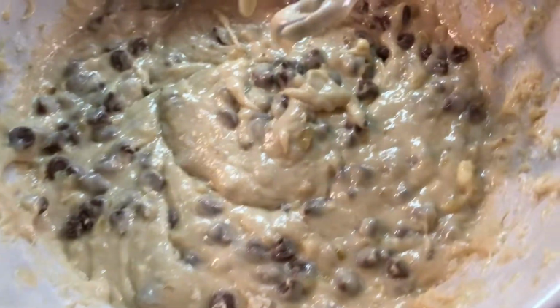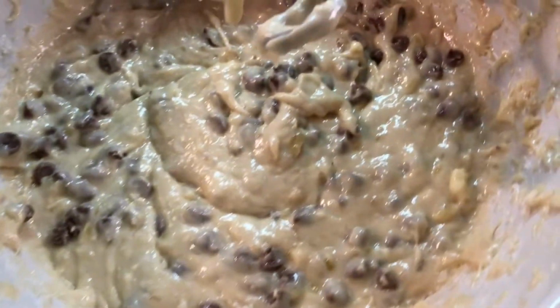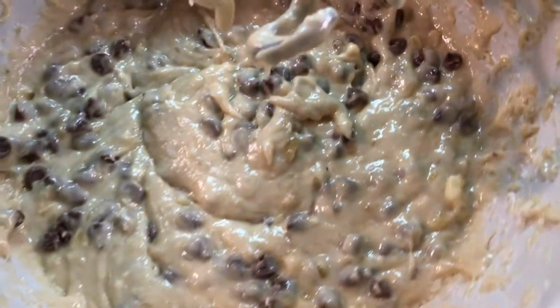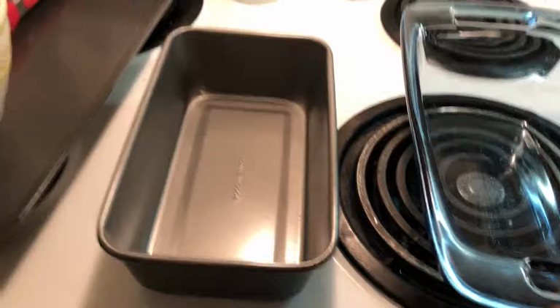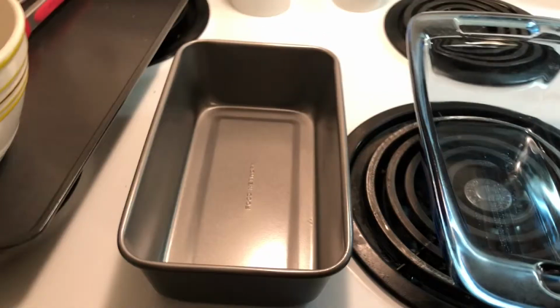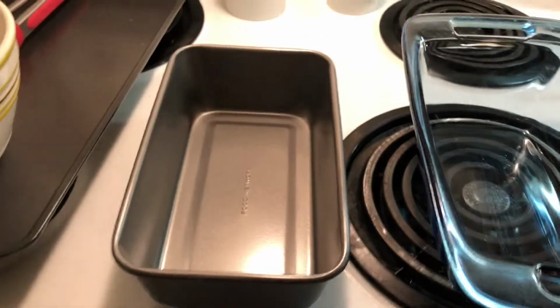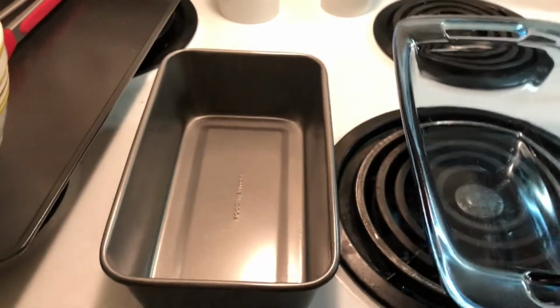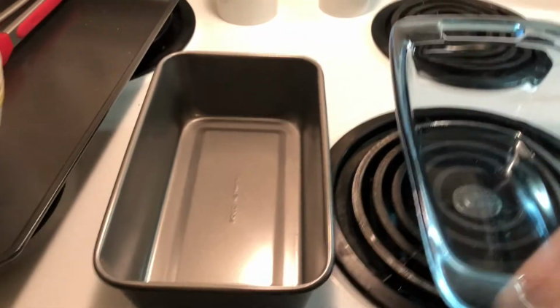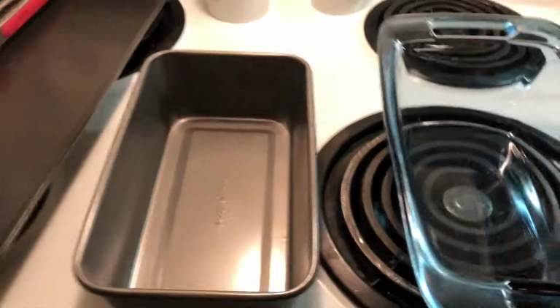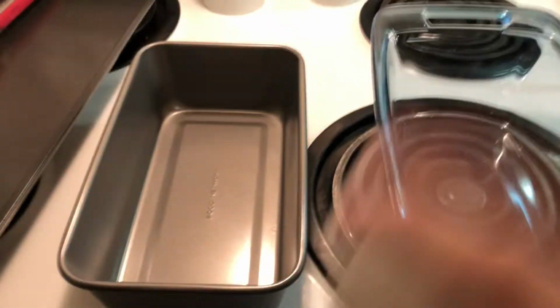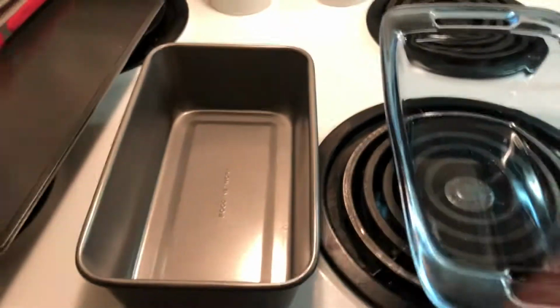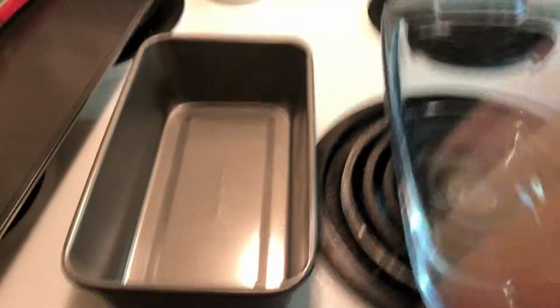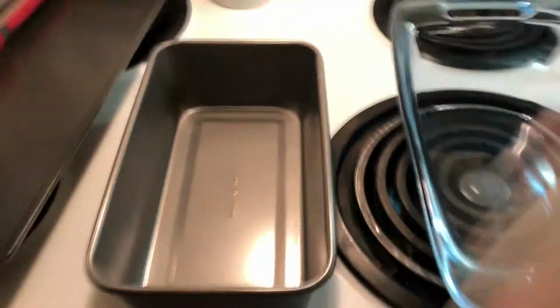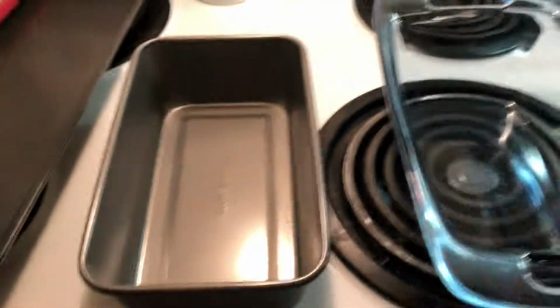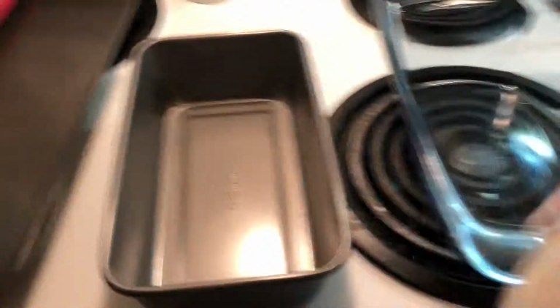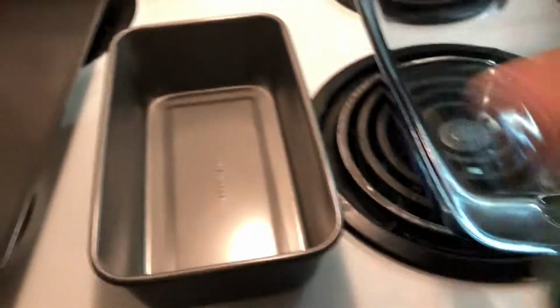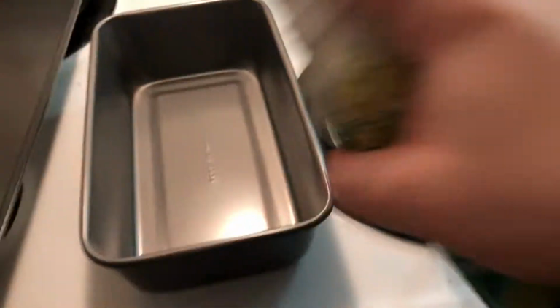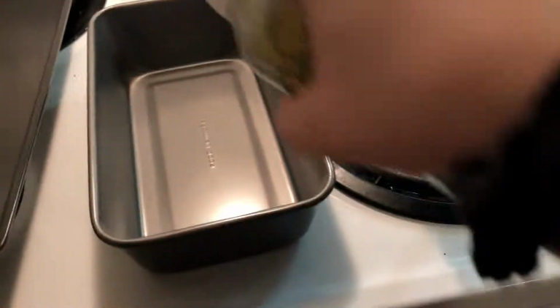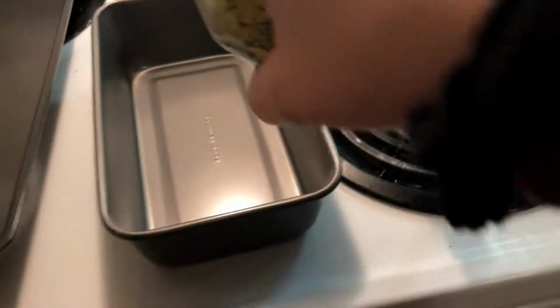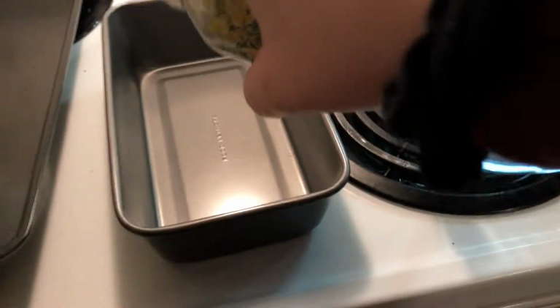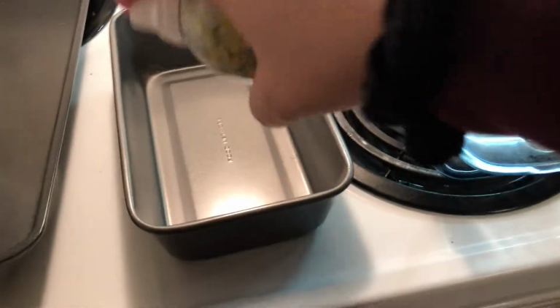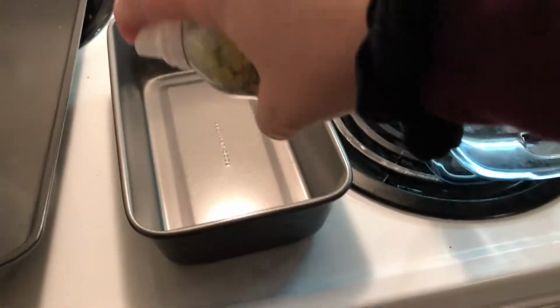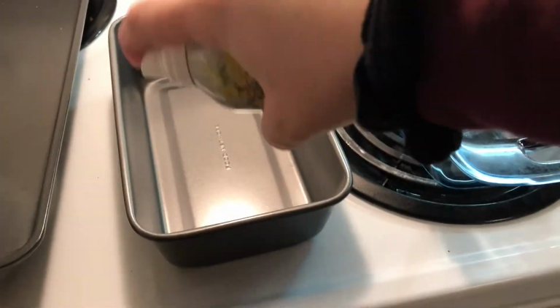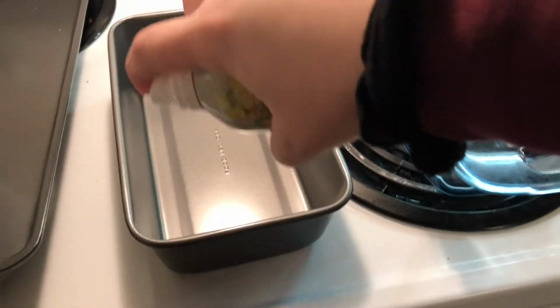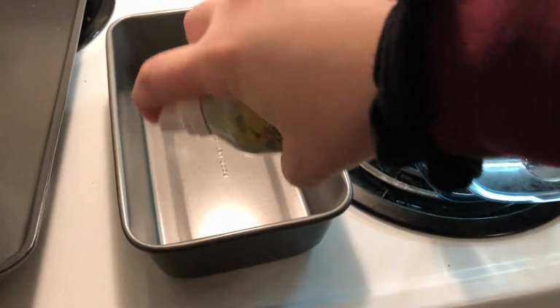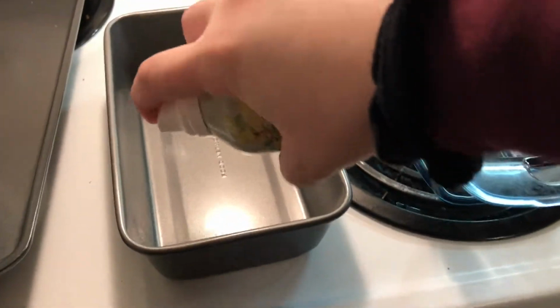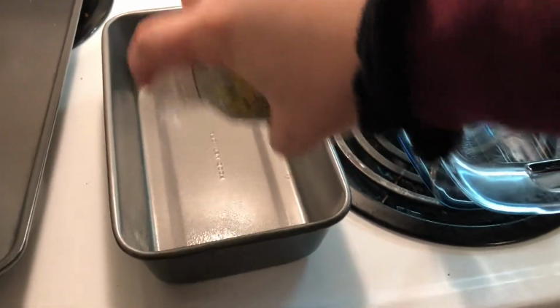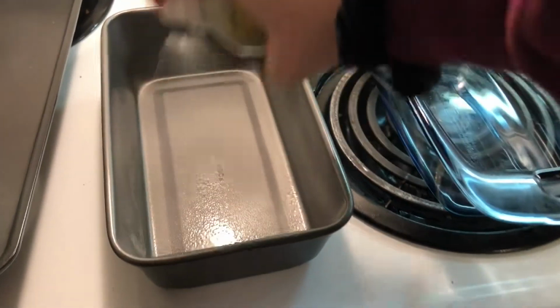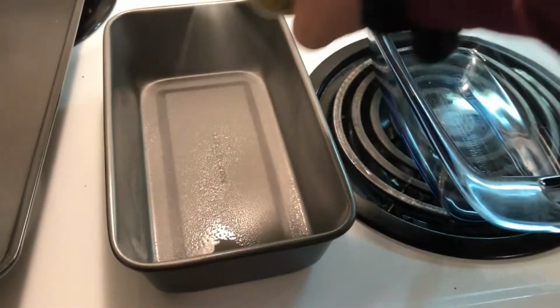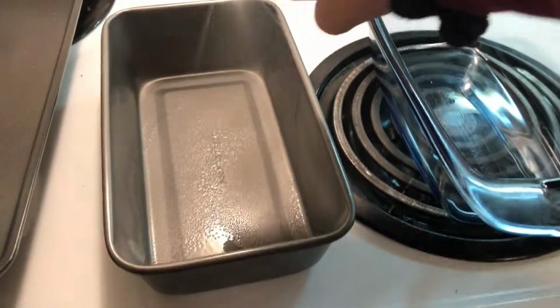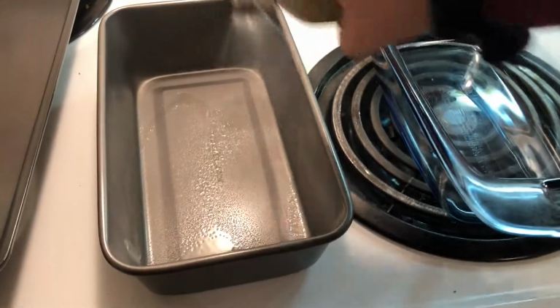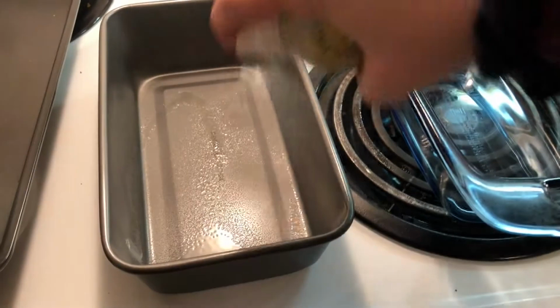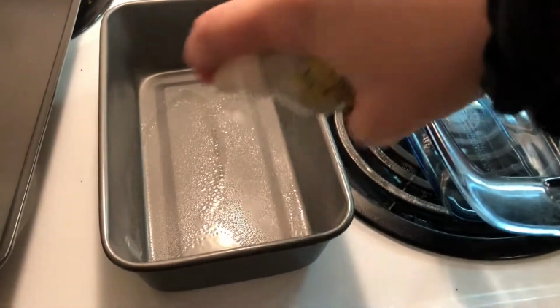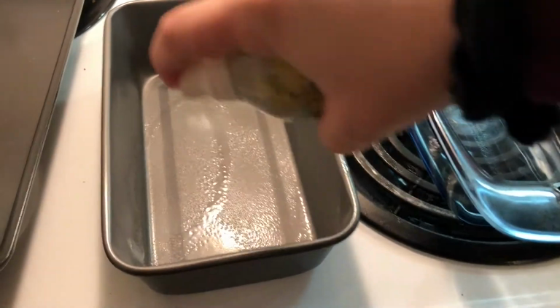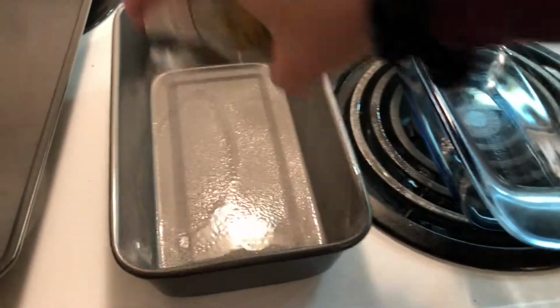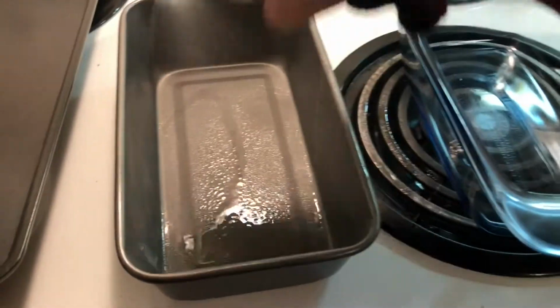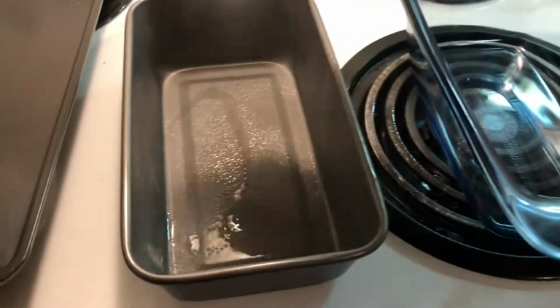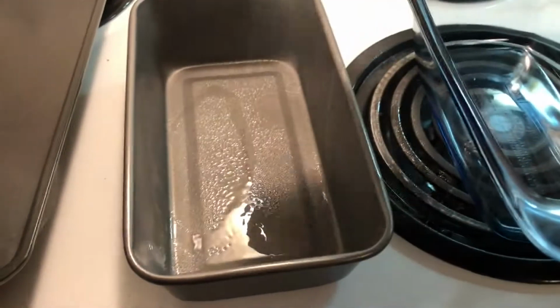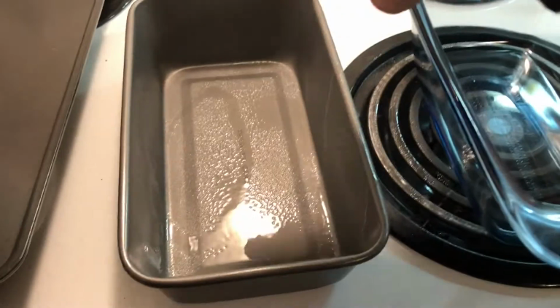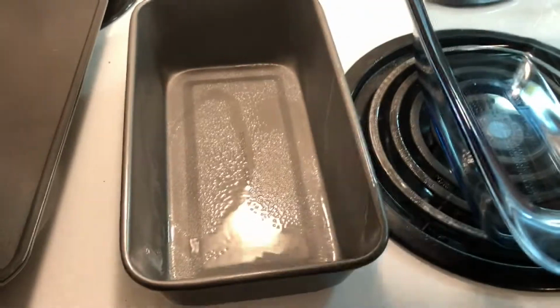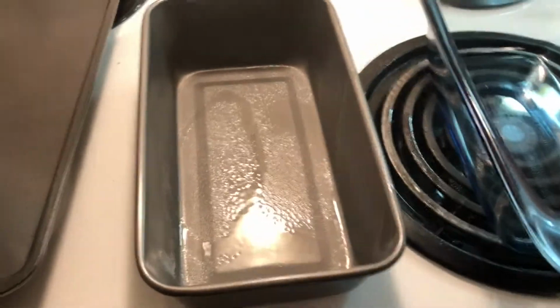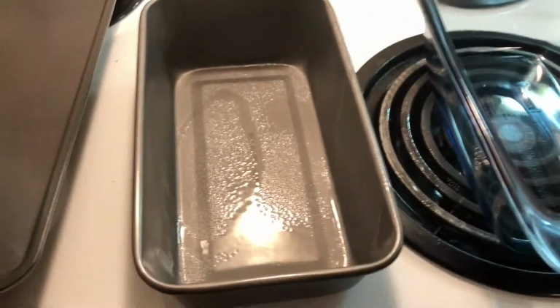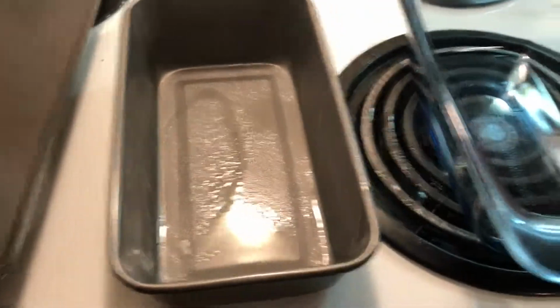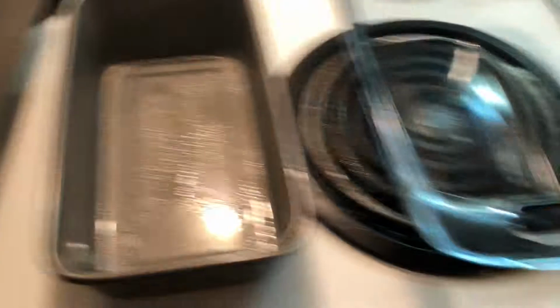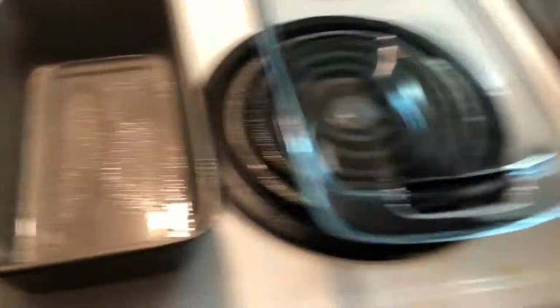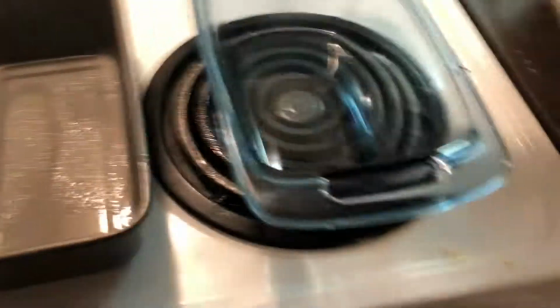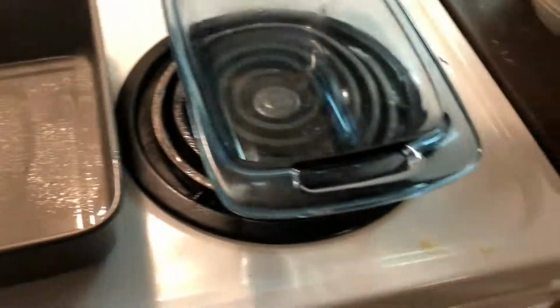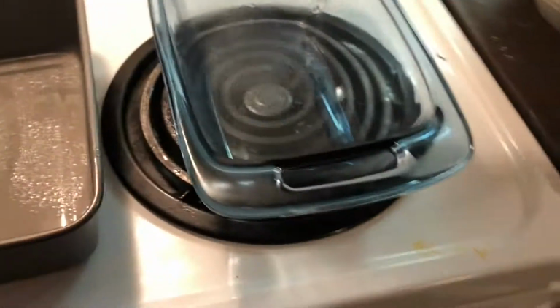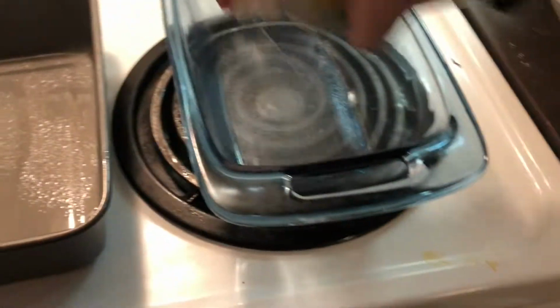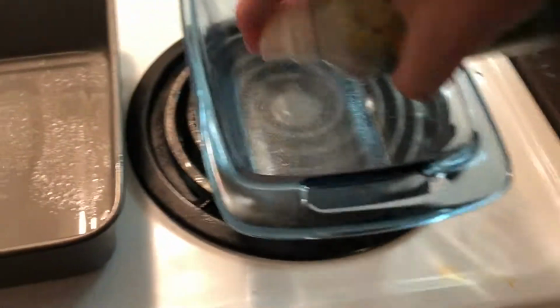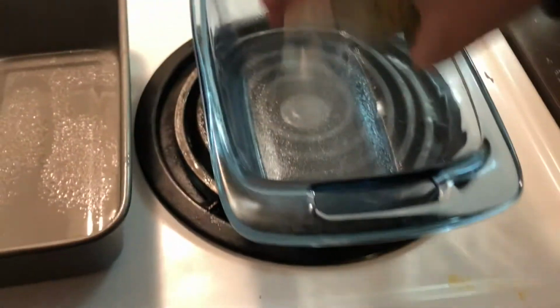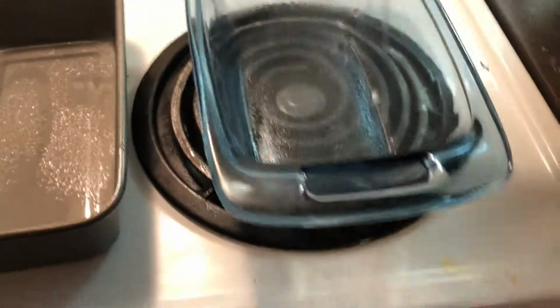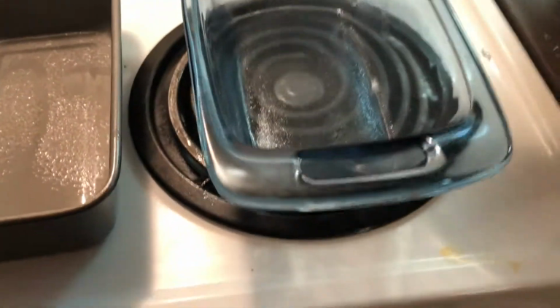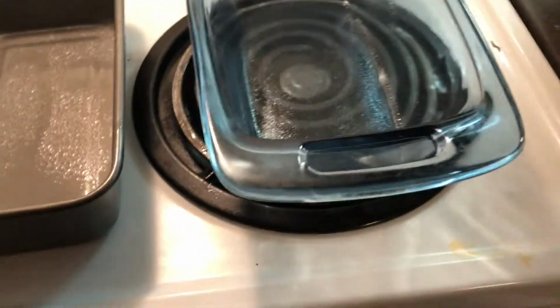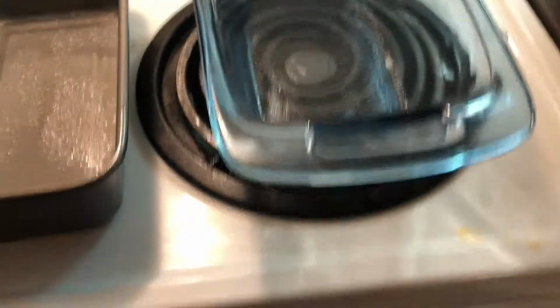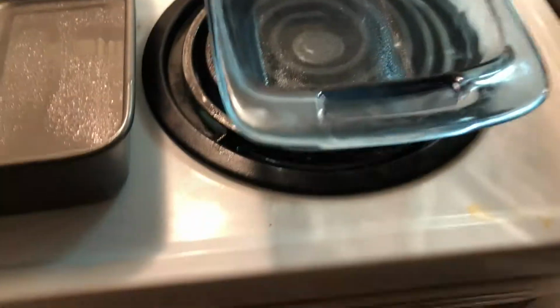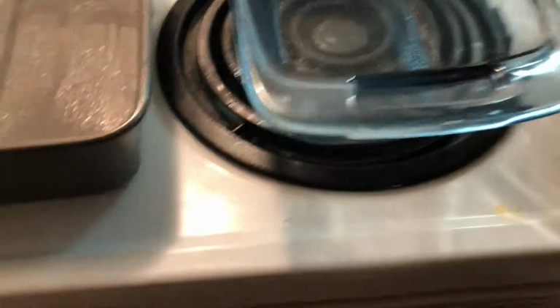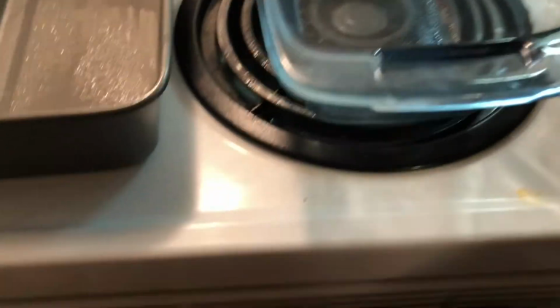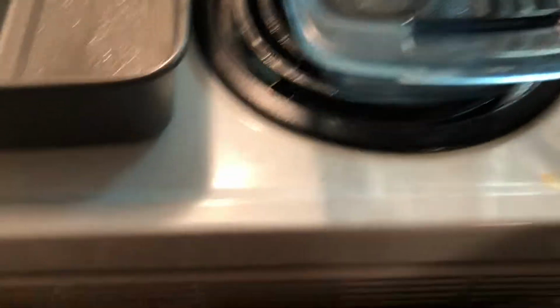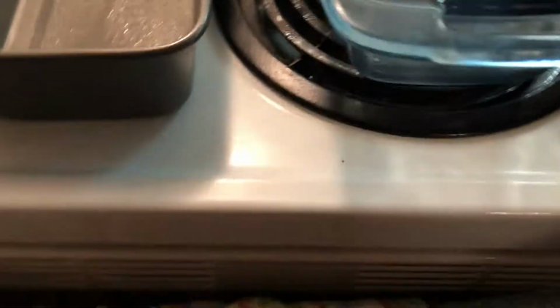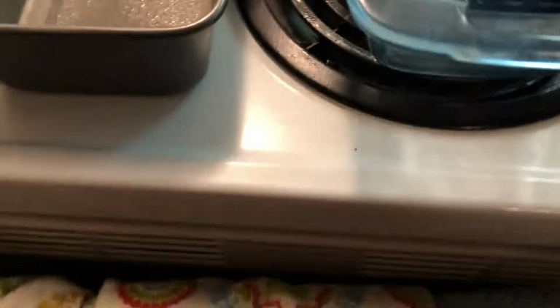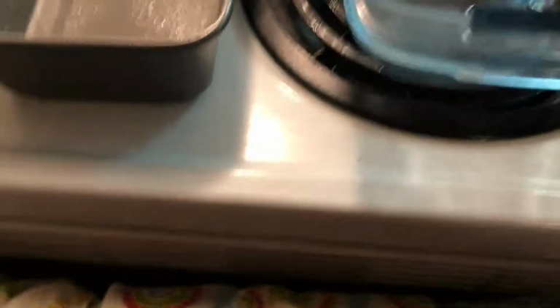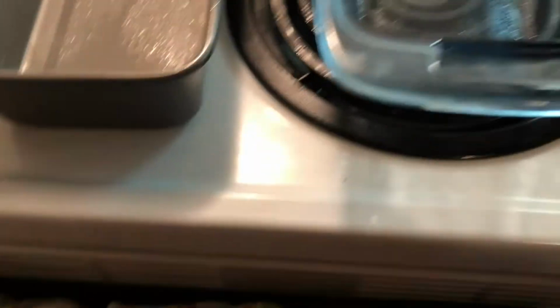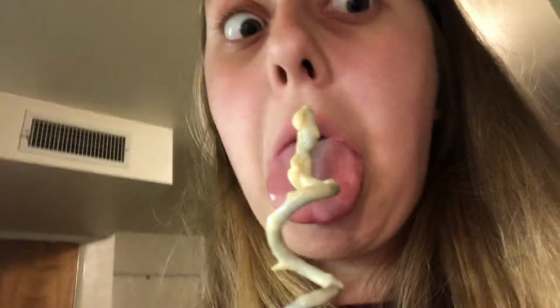Make sure you grease your bread pan so the bread will slide out when it's done. You can use a stick of butter or a nonstick spray like I am using.